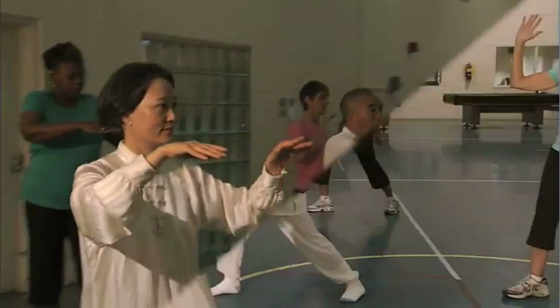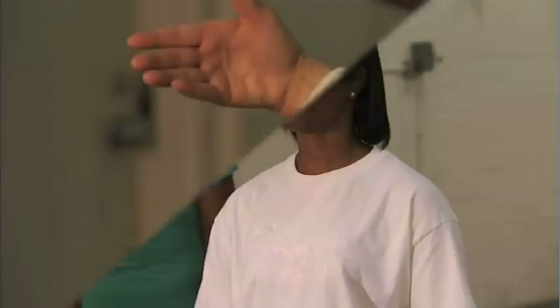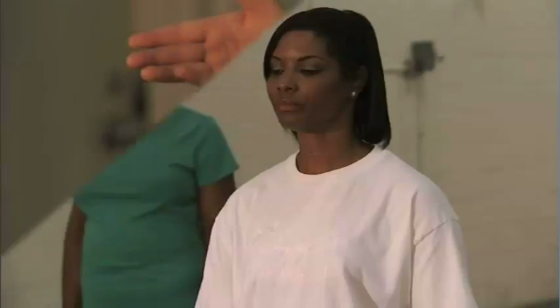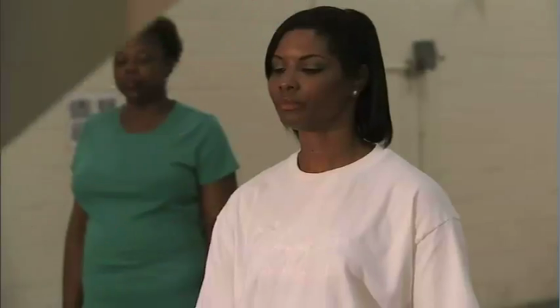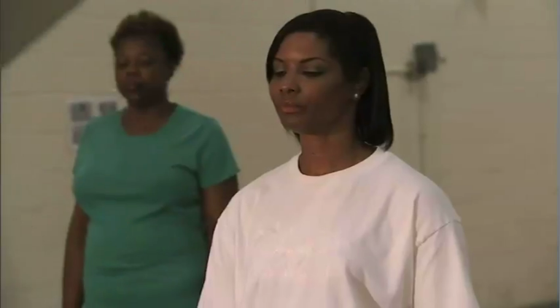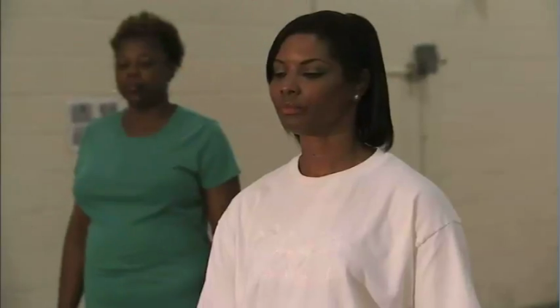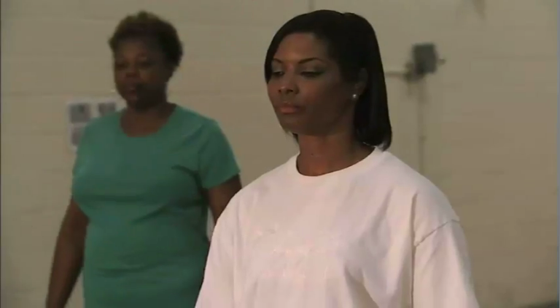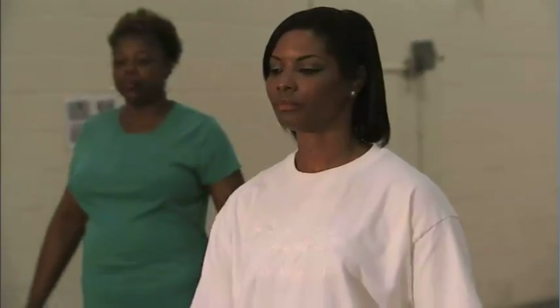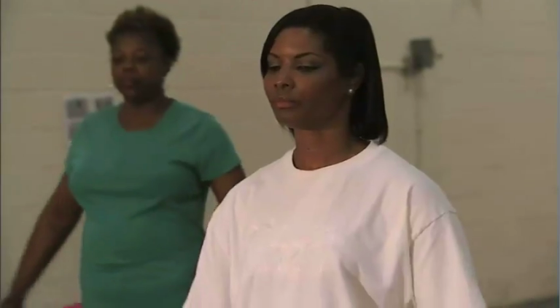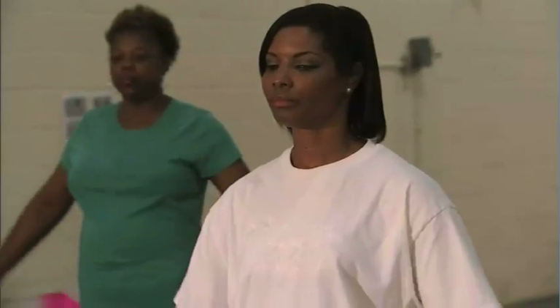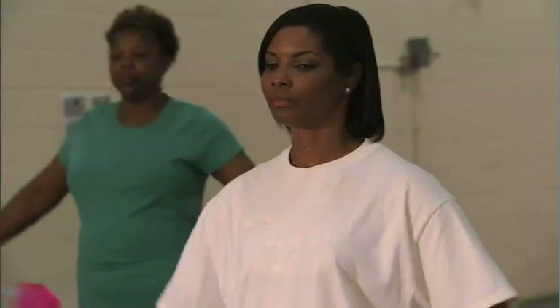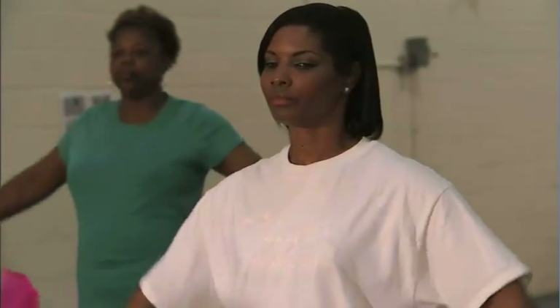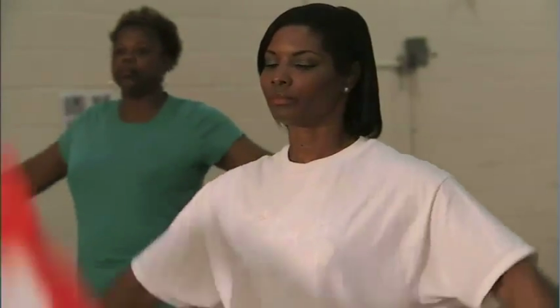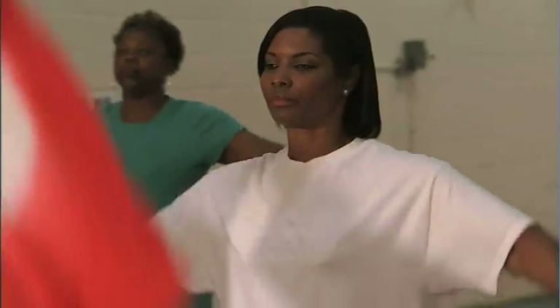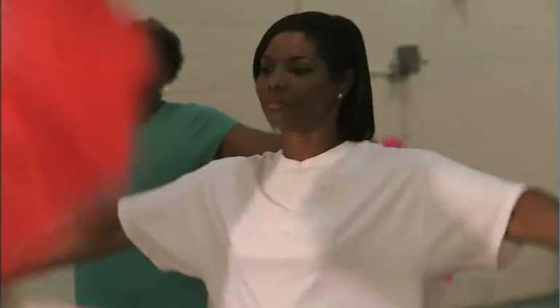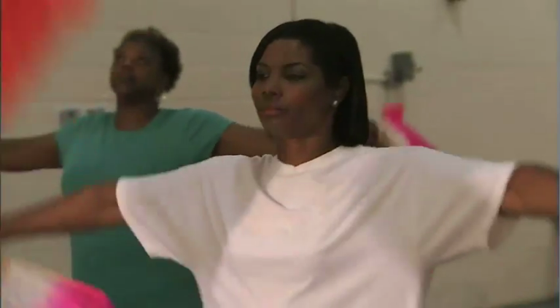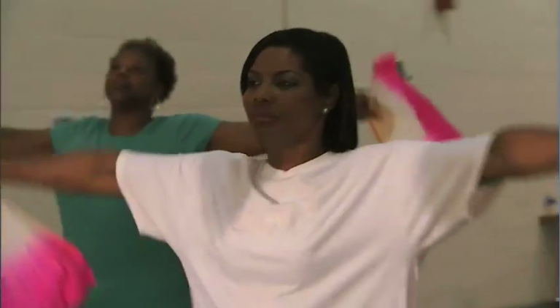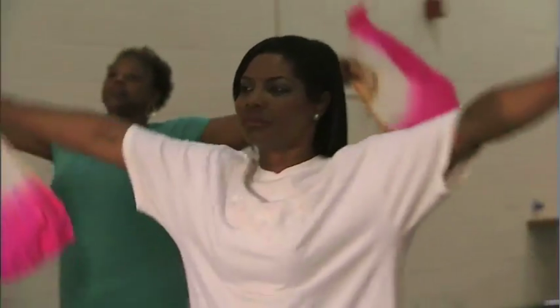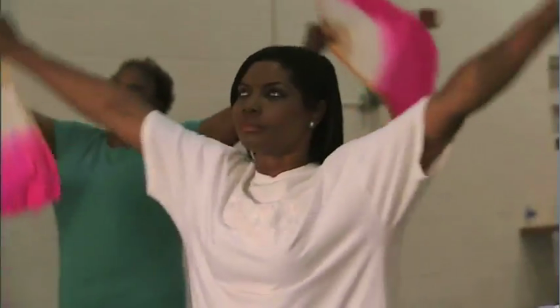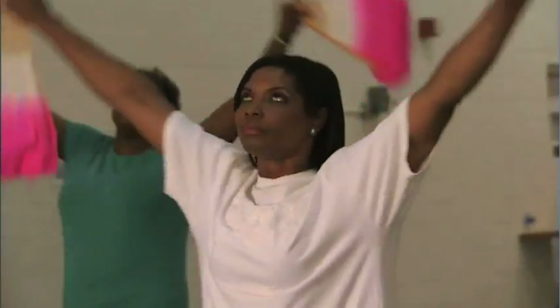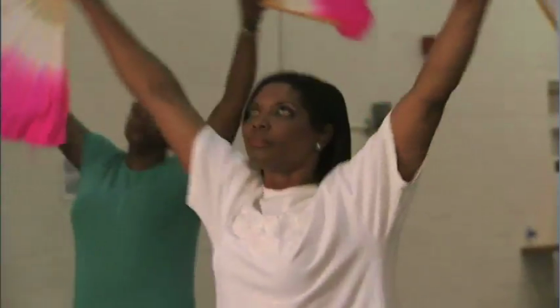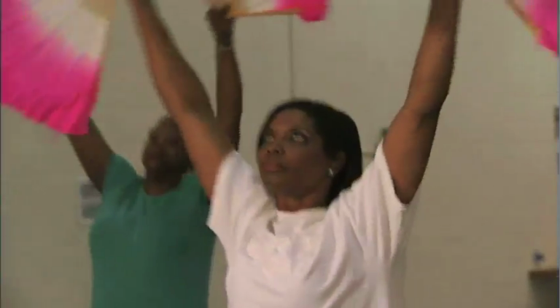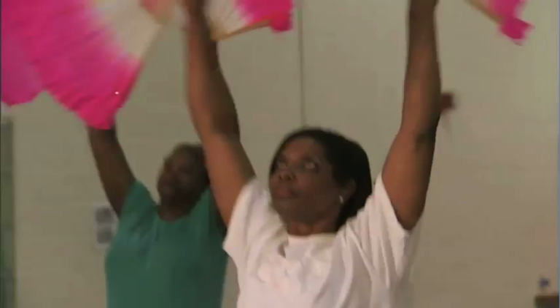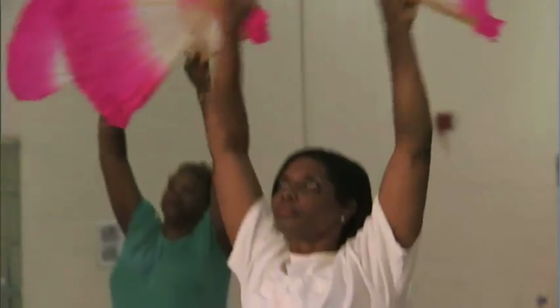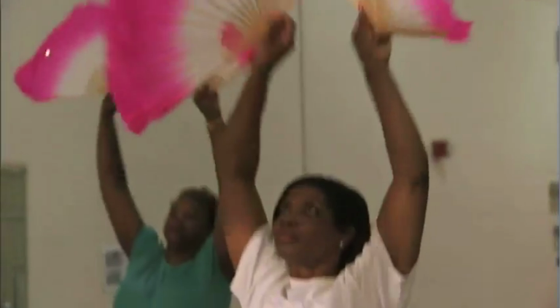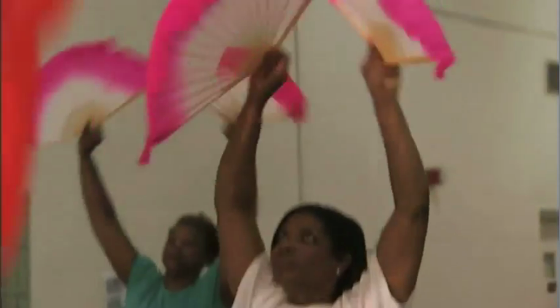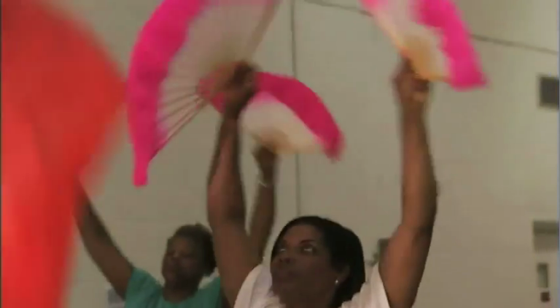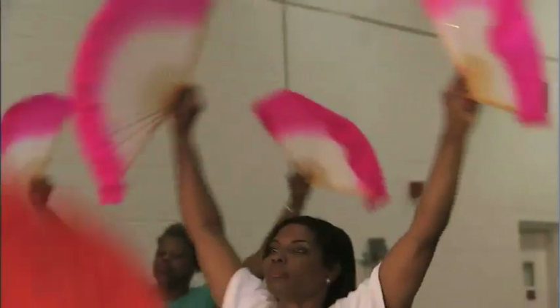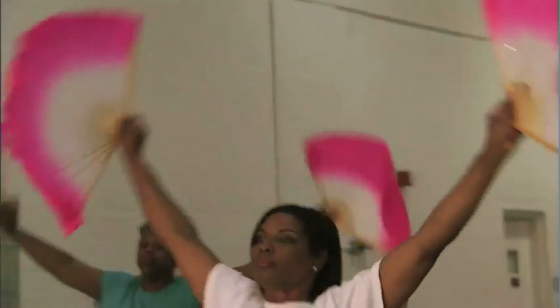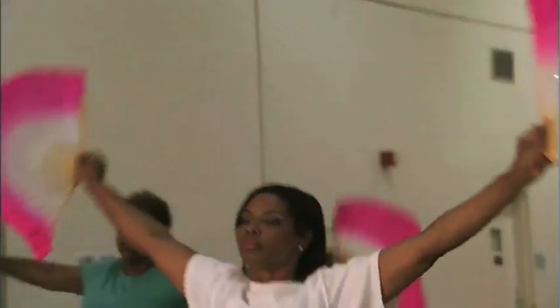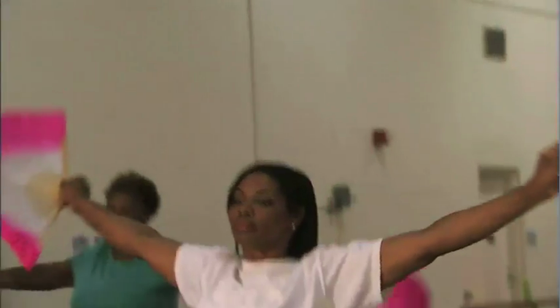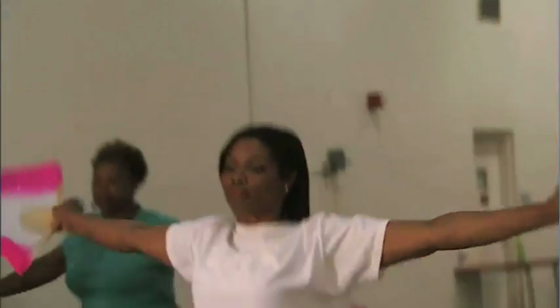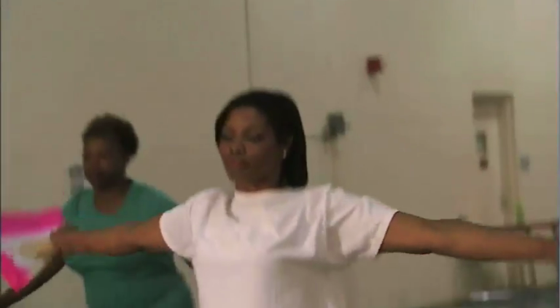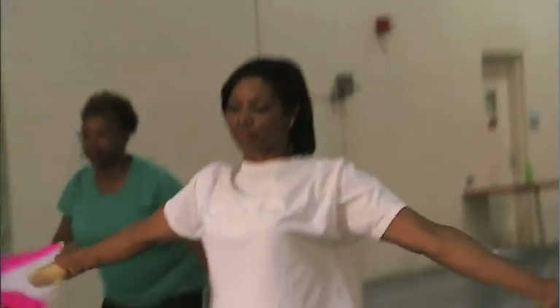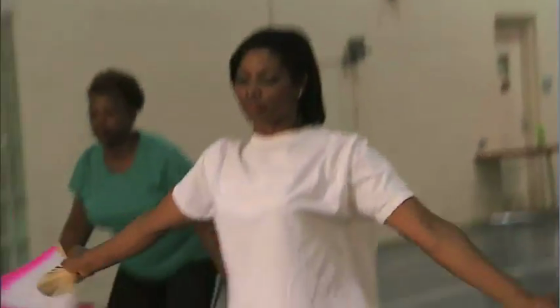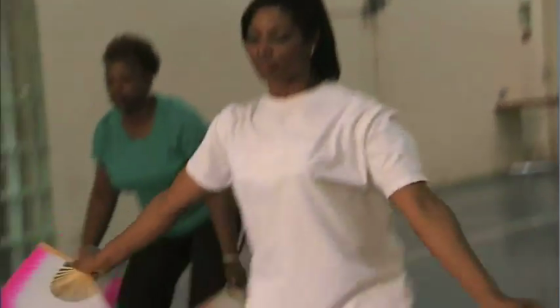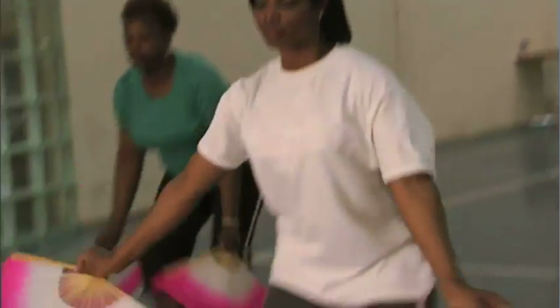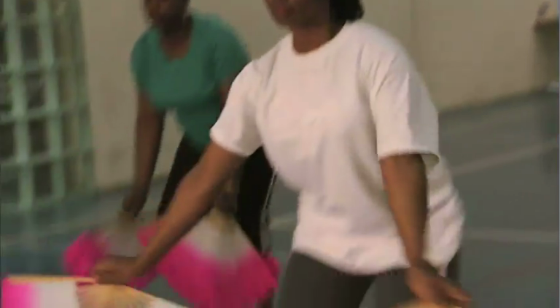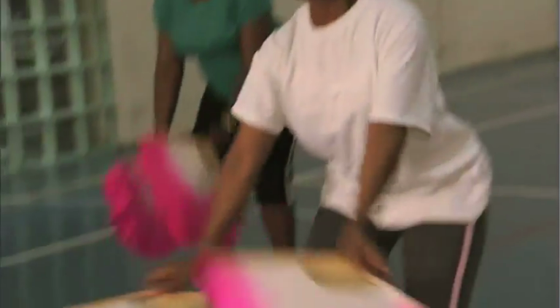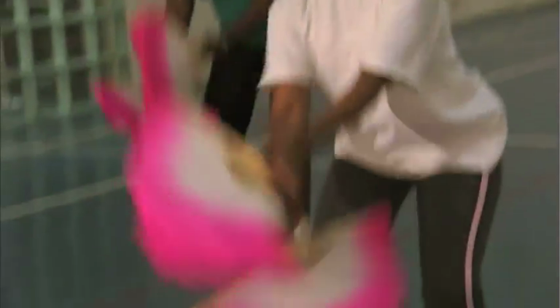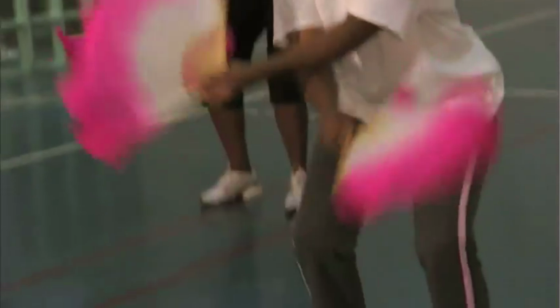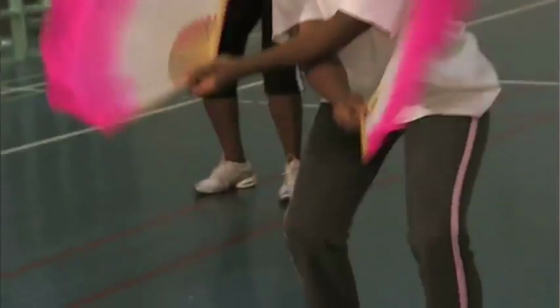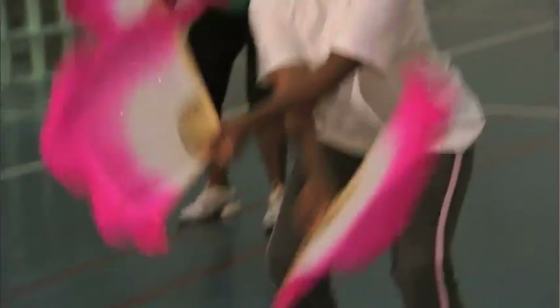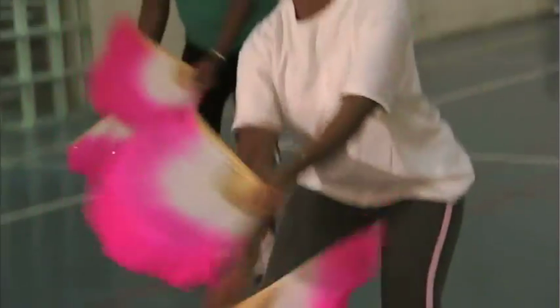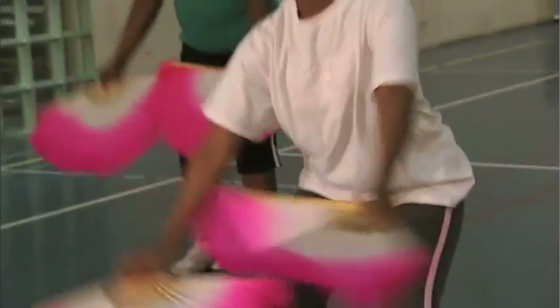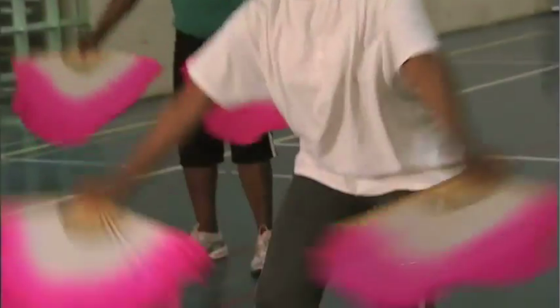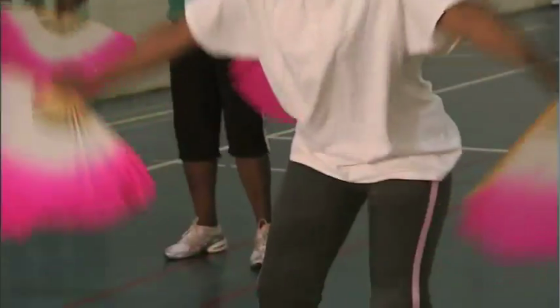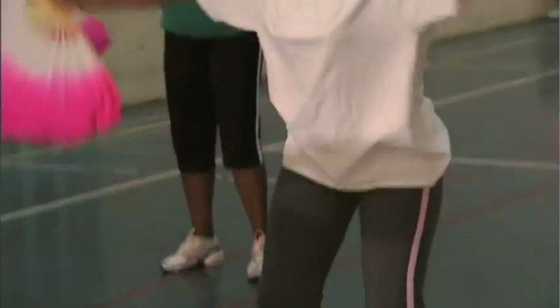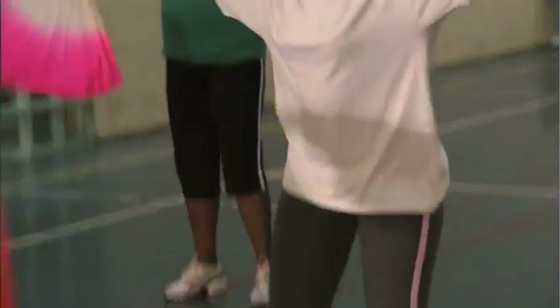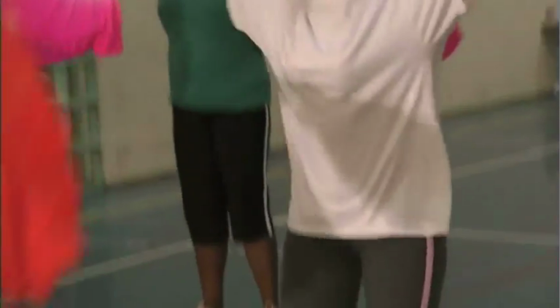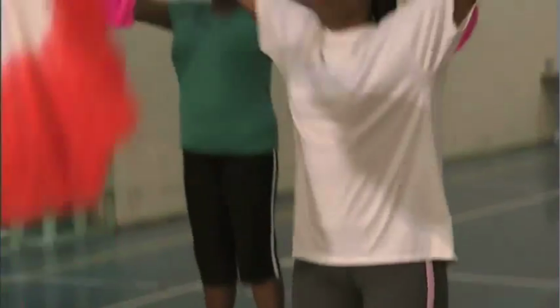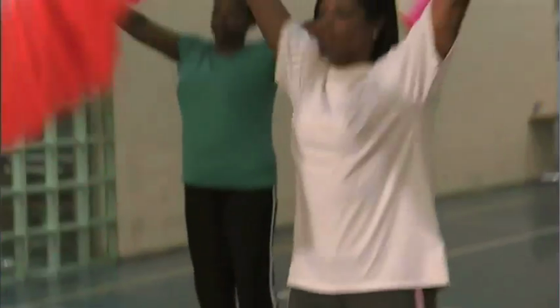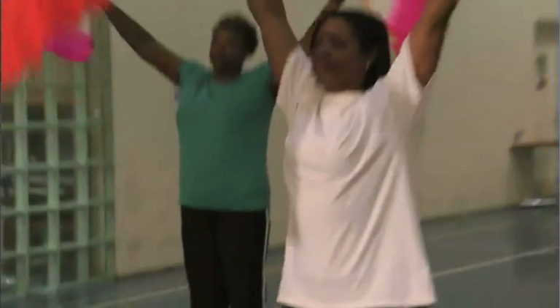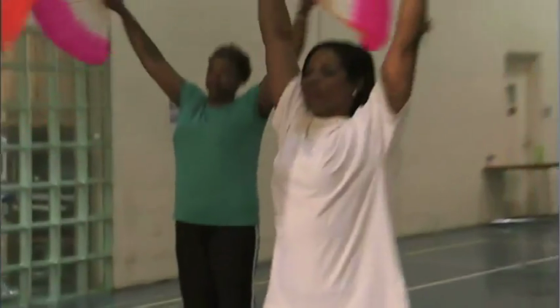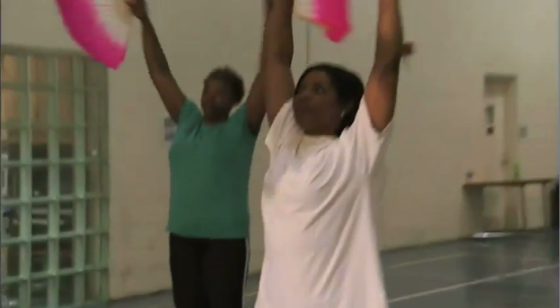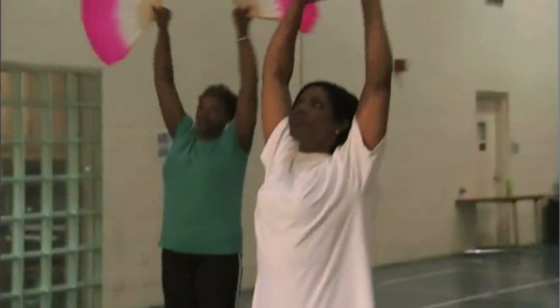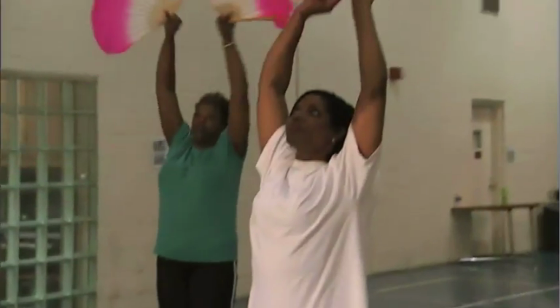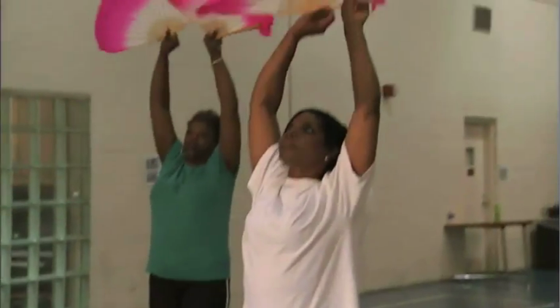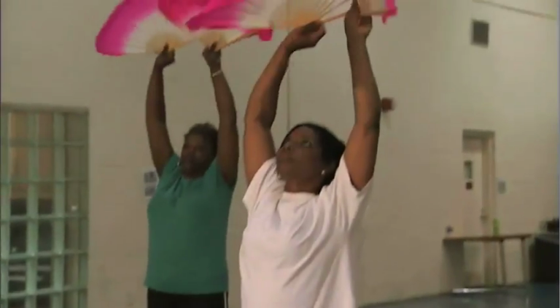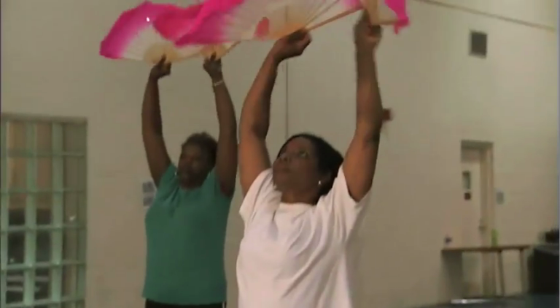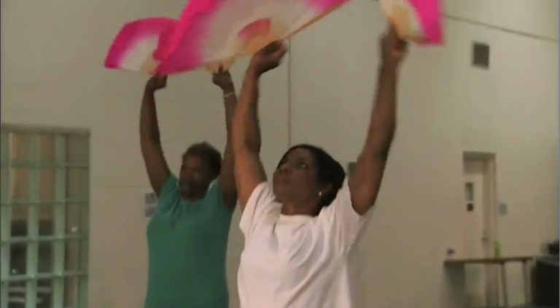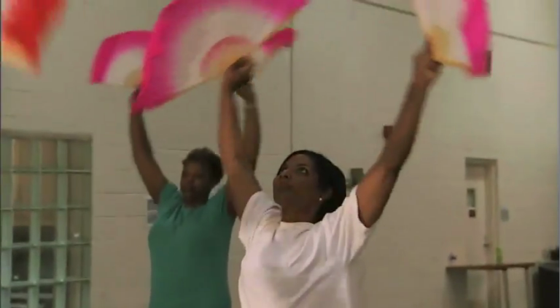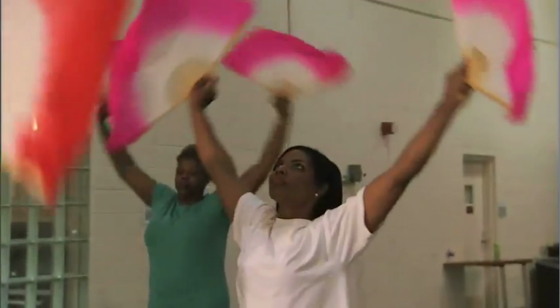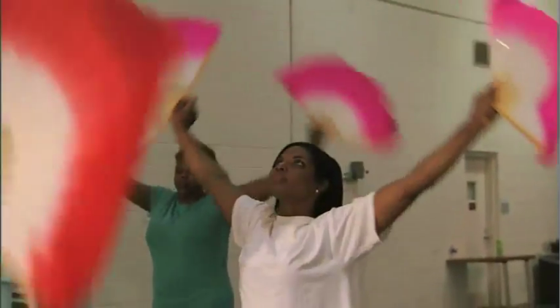The group practices Tai Chi exercises with brightly colored fans in each hand, raising and lowering their arms in a repetitive pattern. Nice.